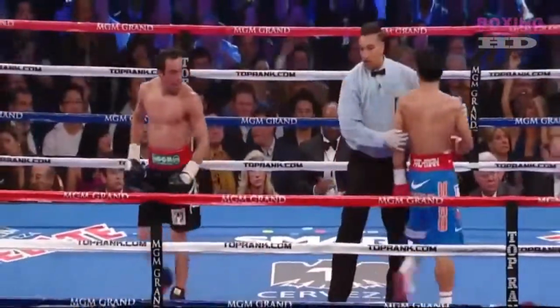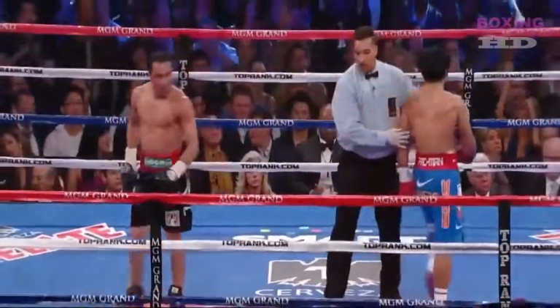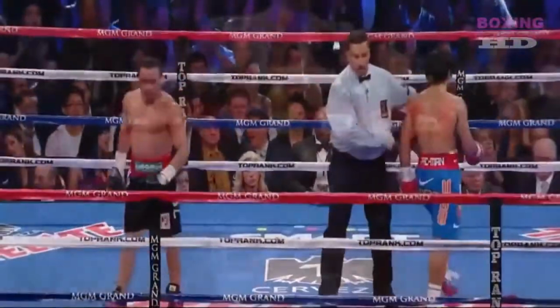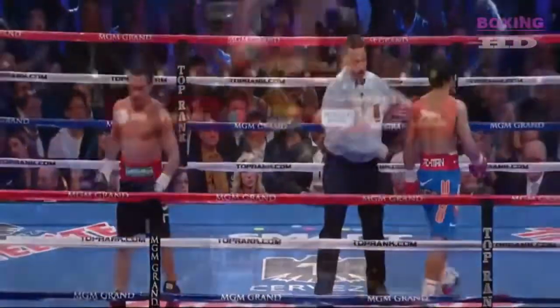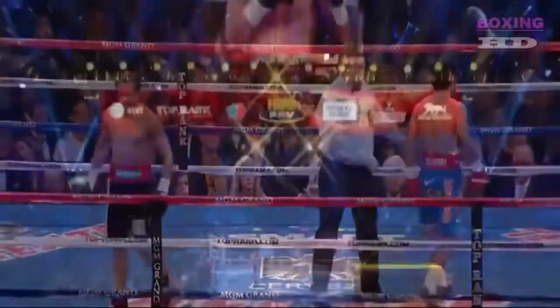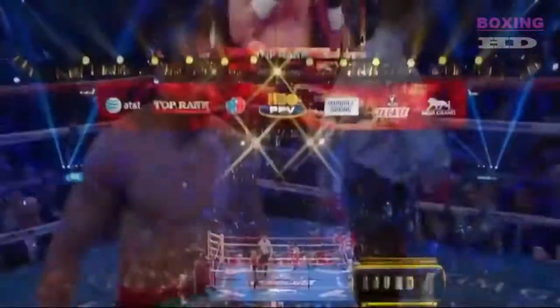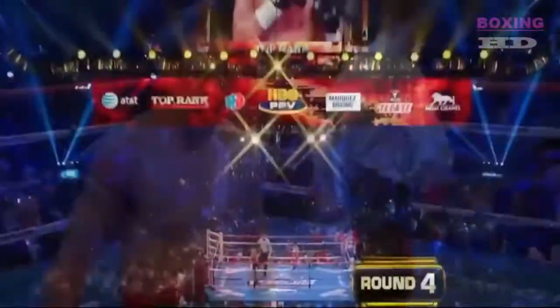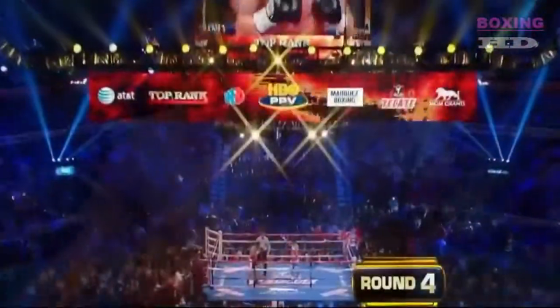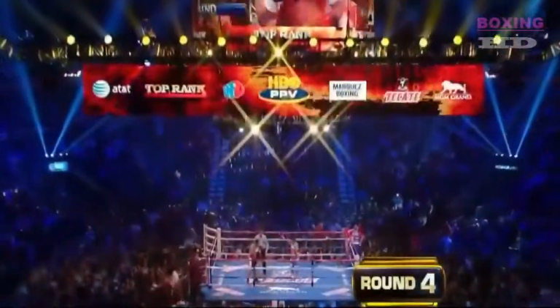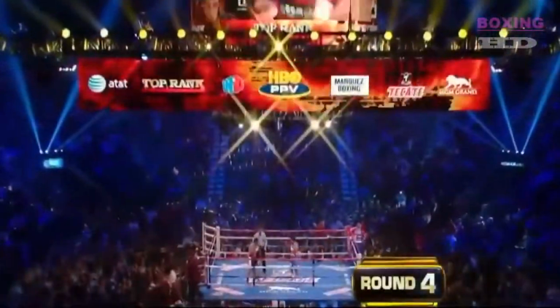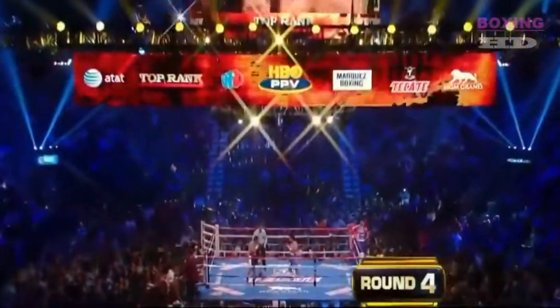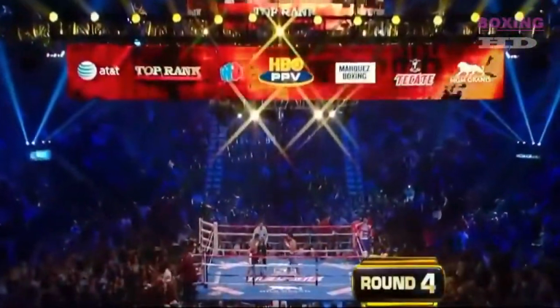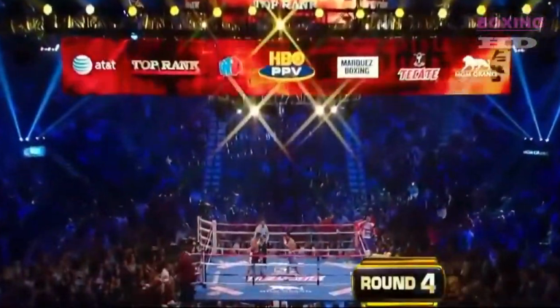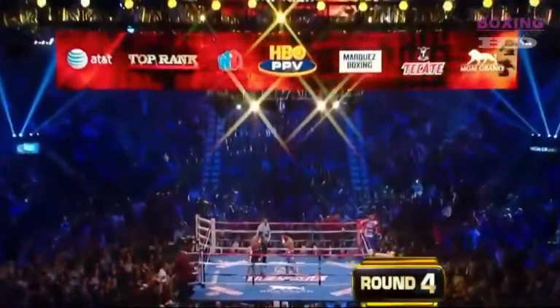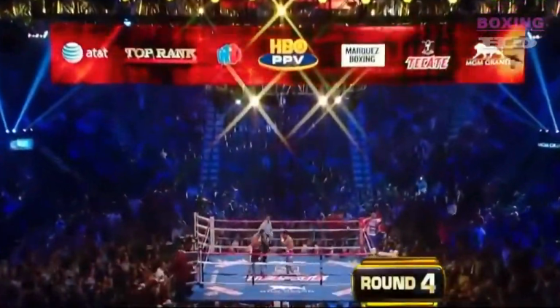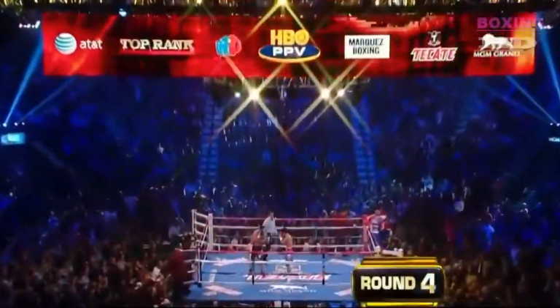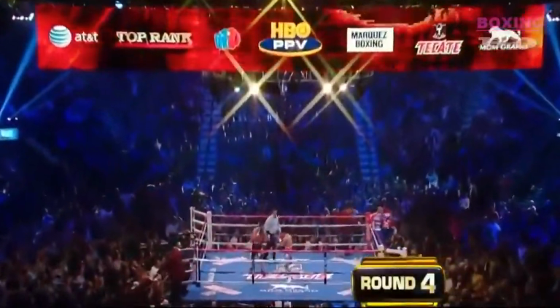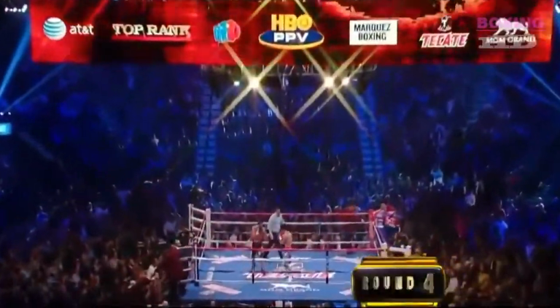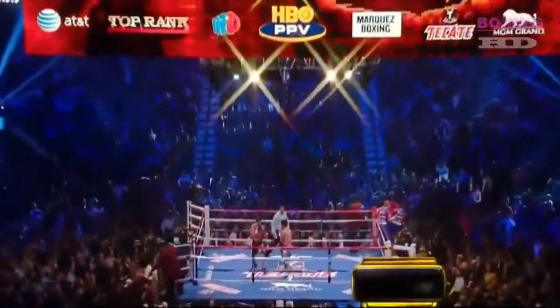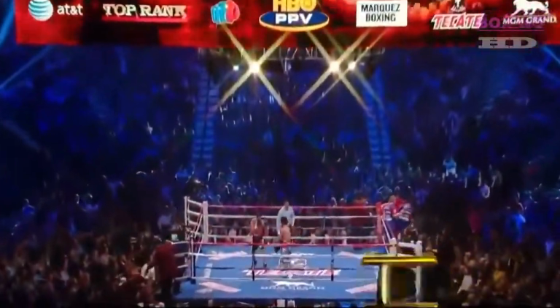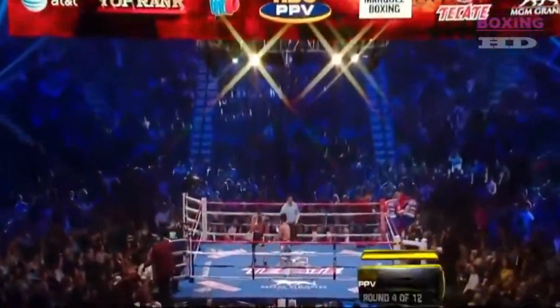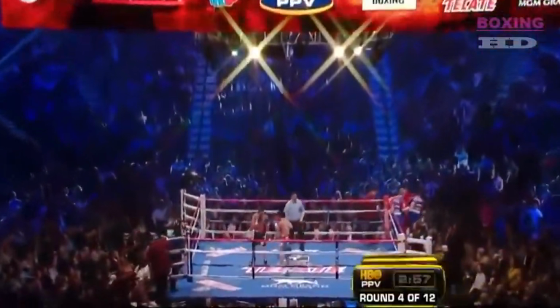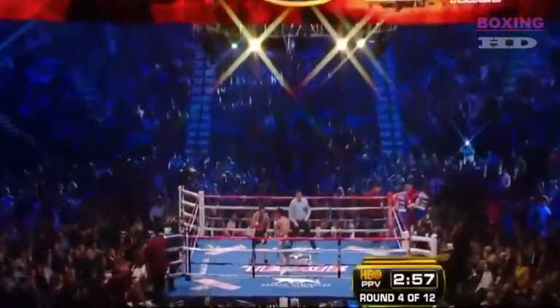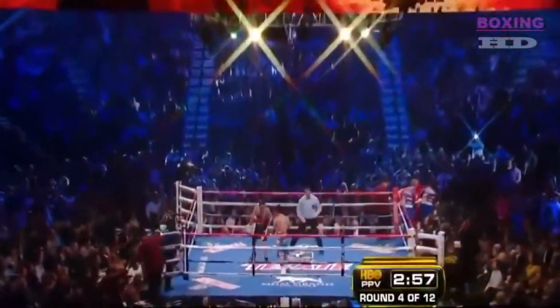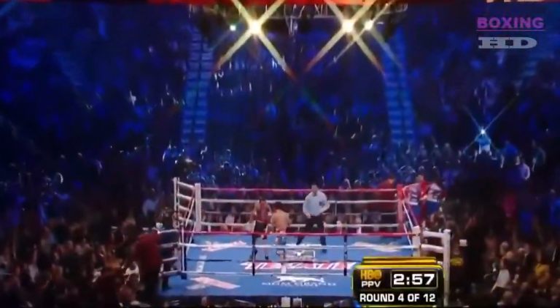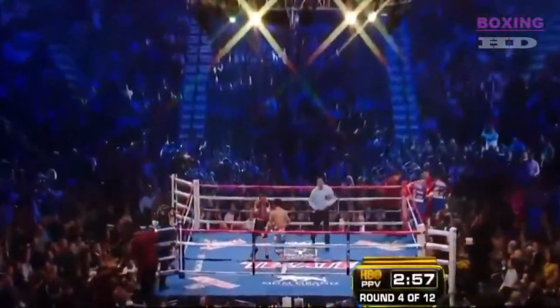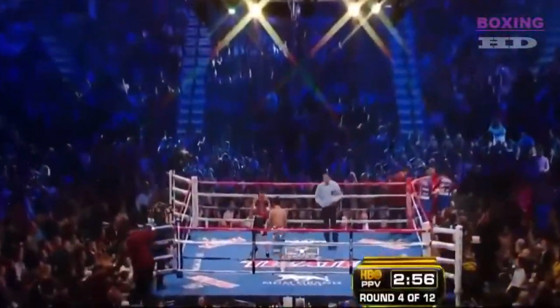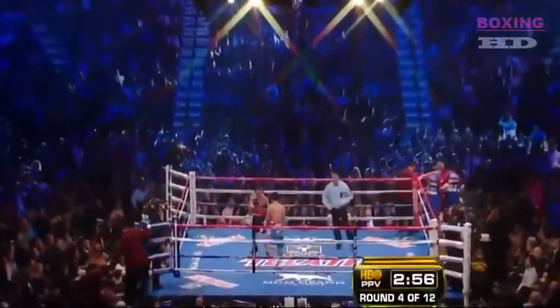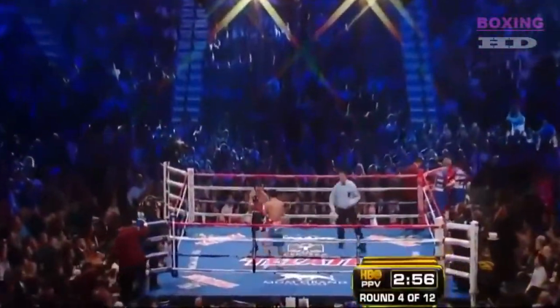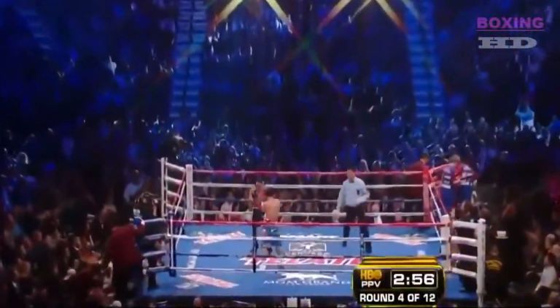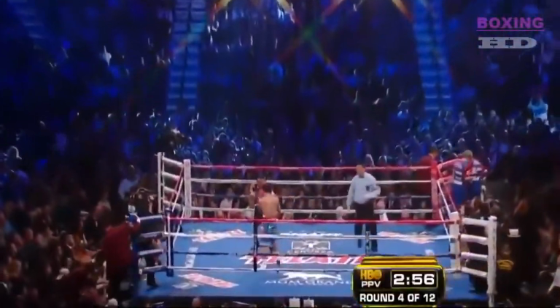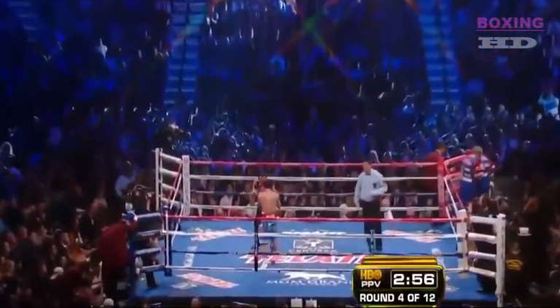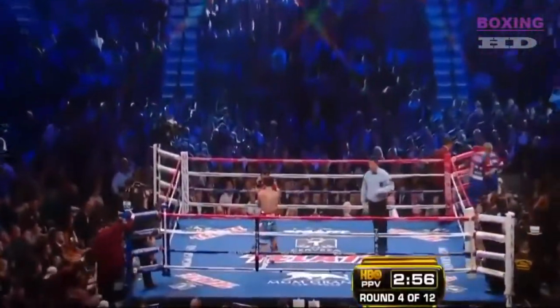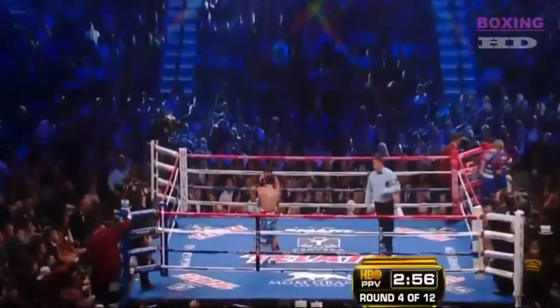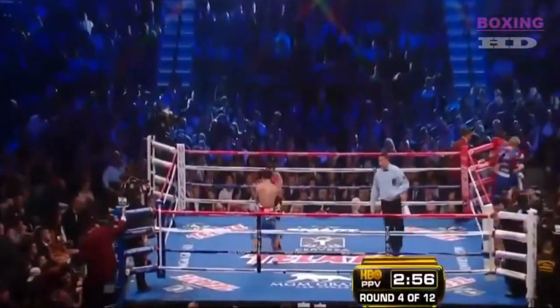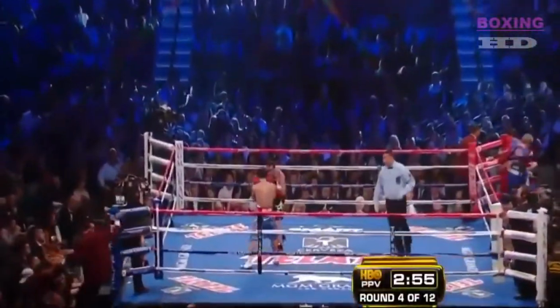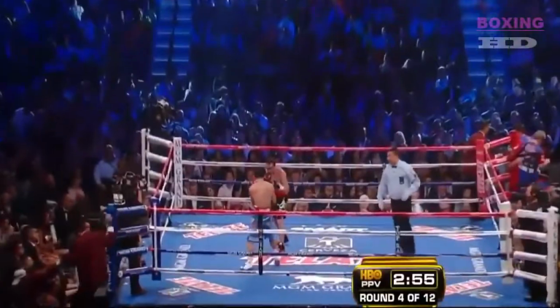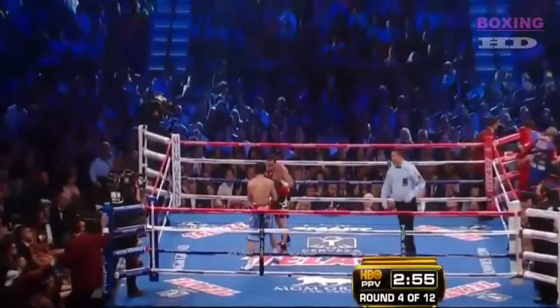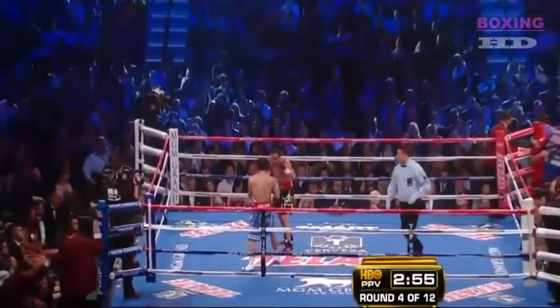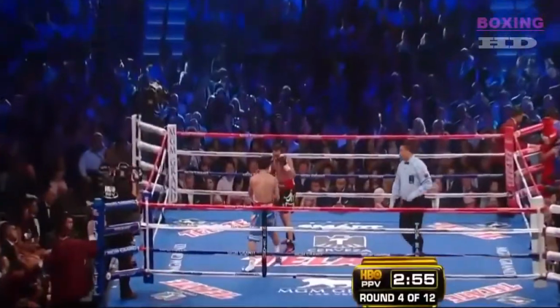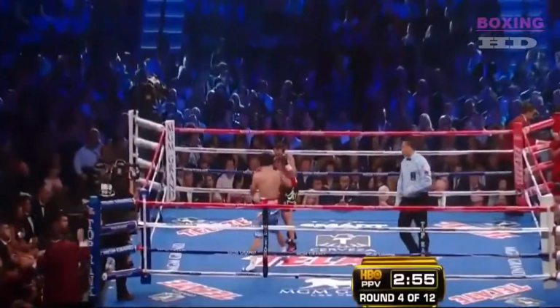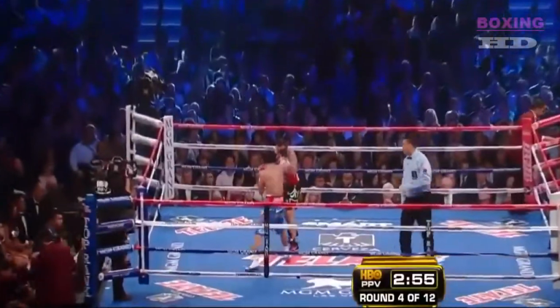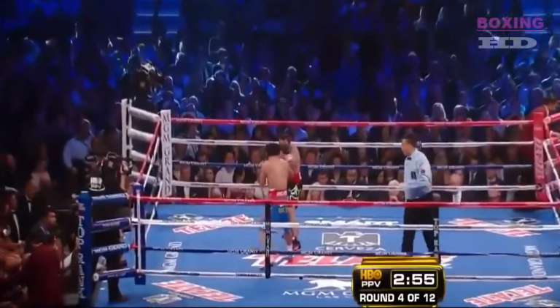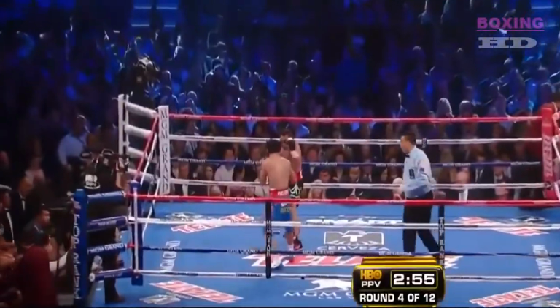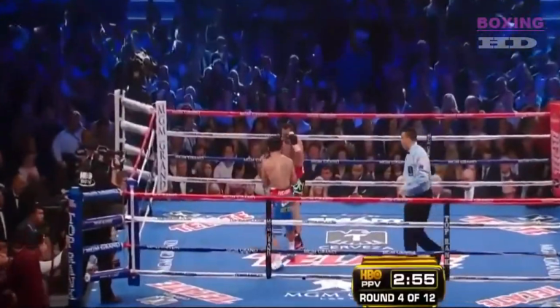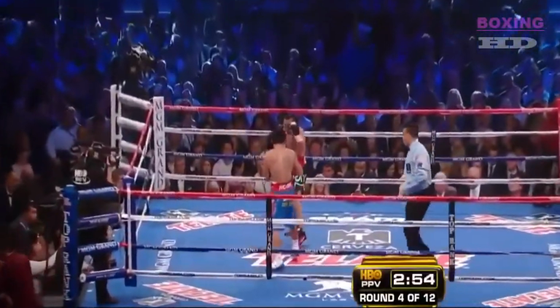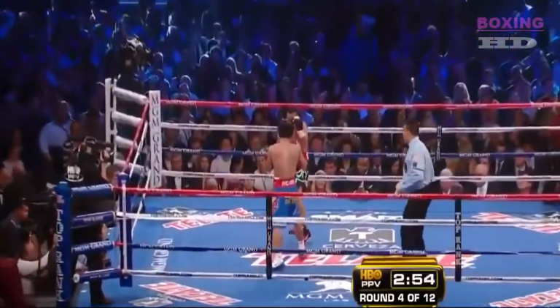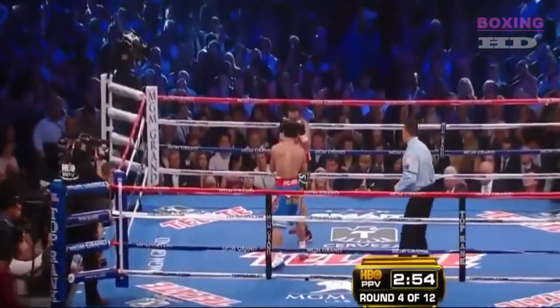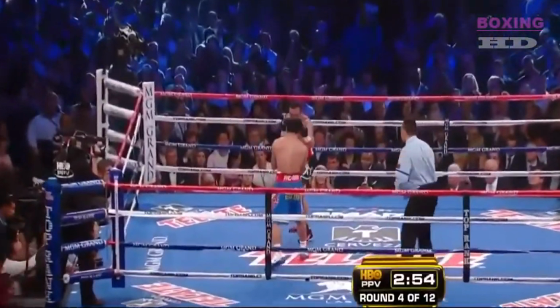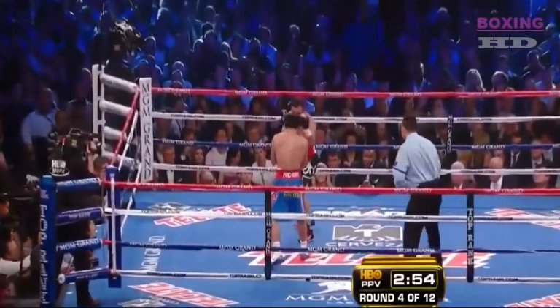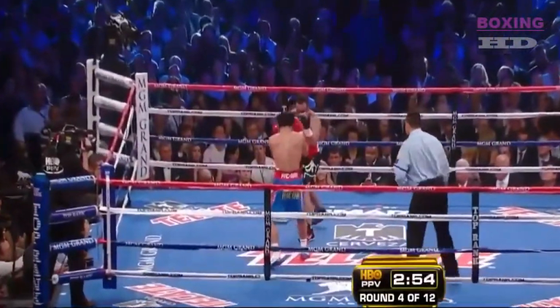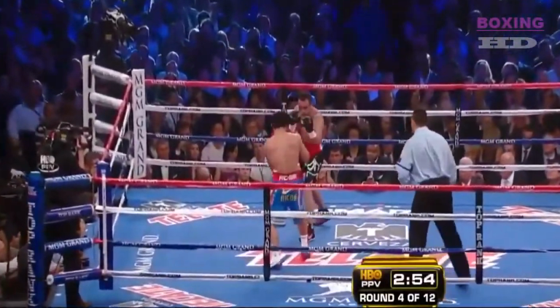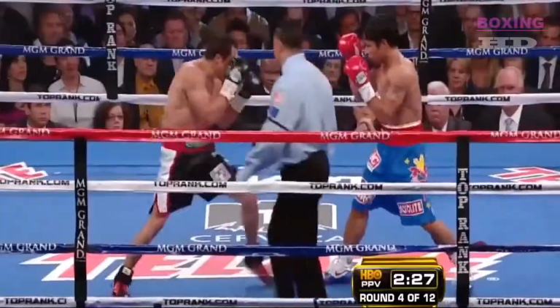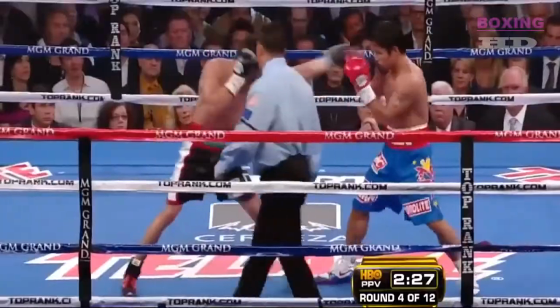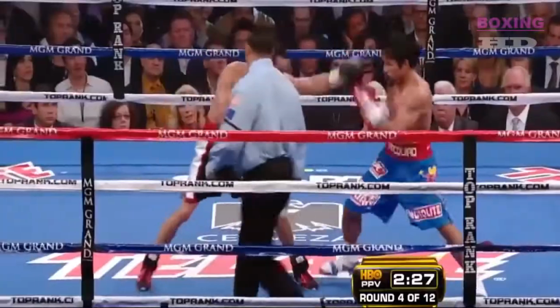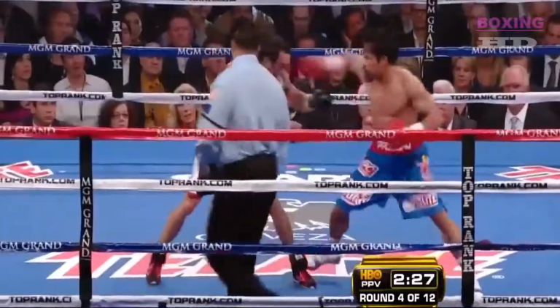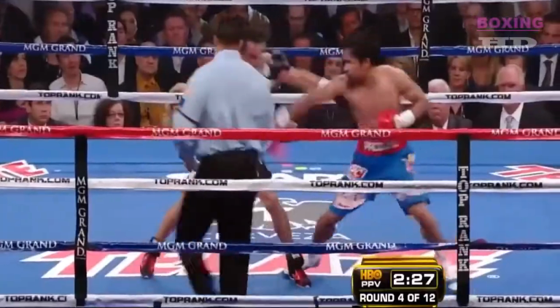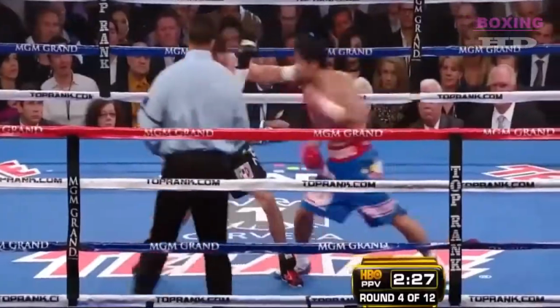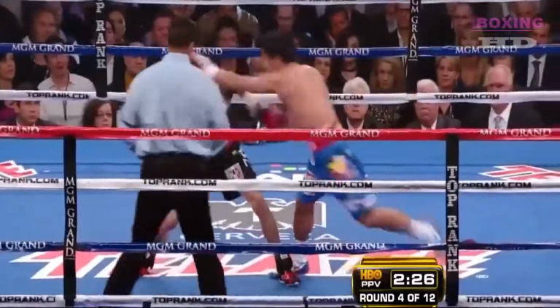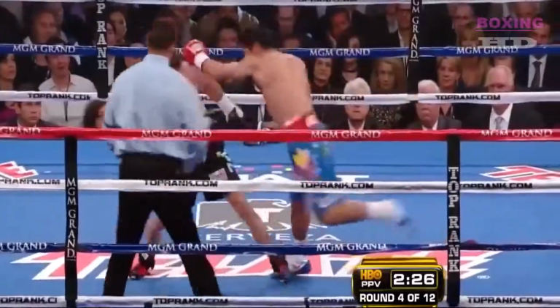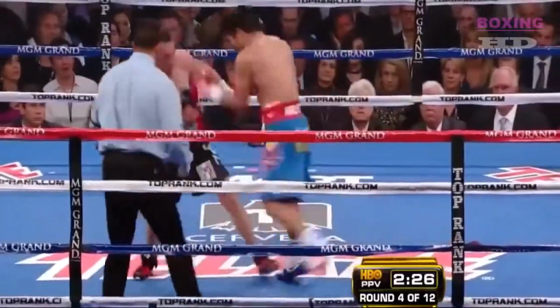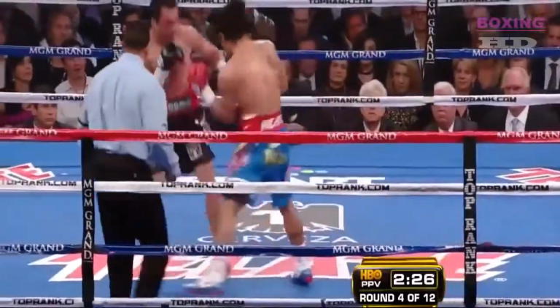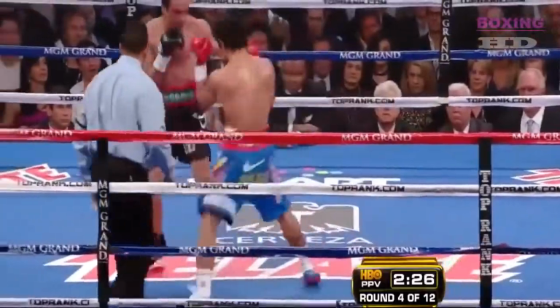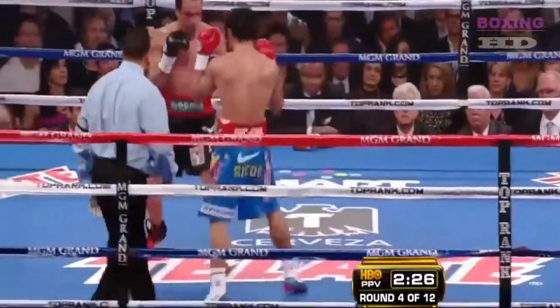They both landed ten punches. Pacquiao ten out of fifty-three, Marquez ten out of thirty-nine. That is the more effective puncher right there.